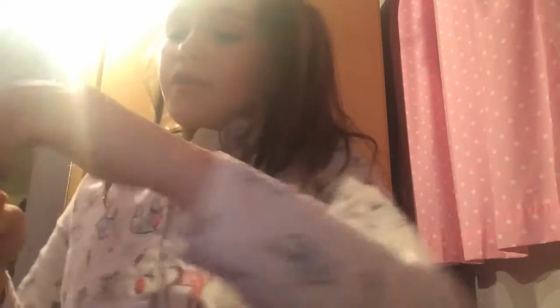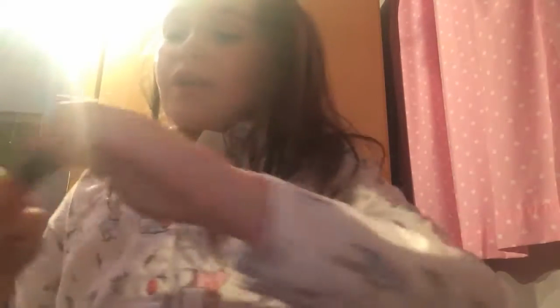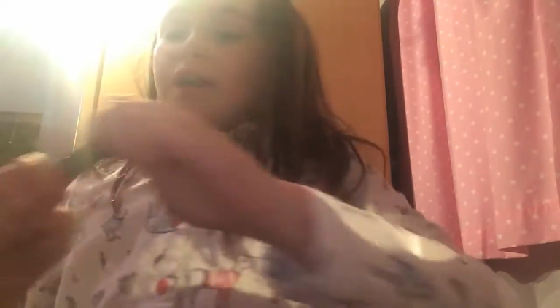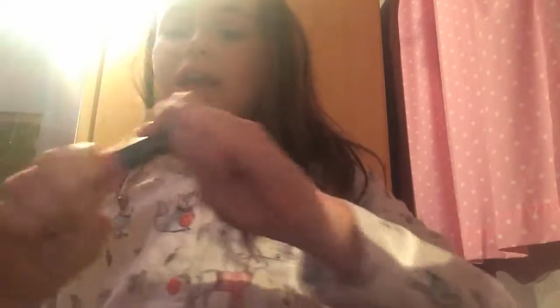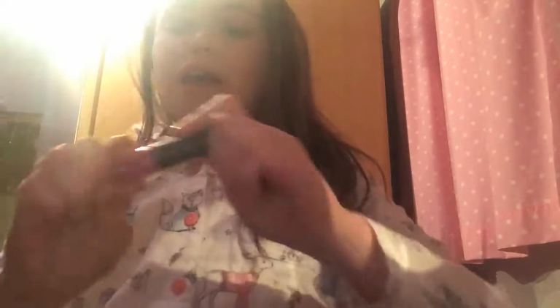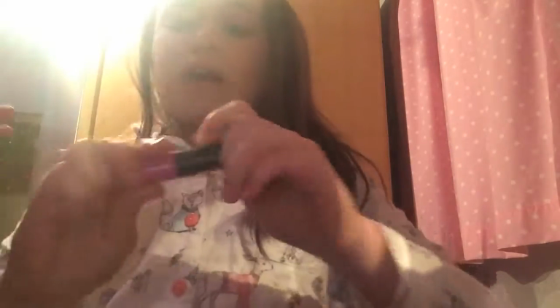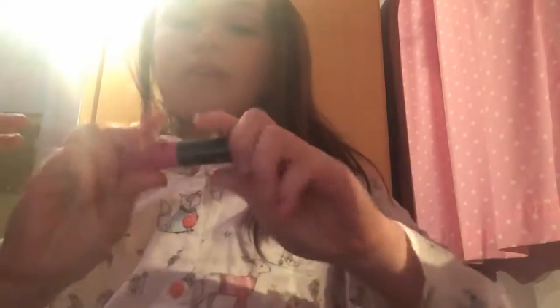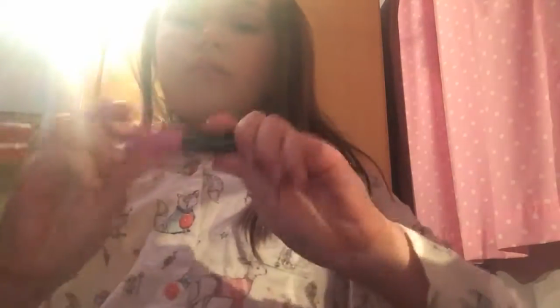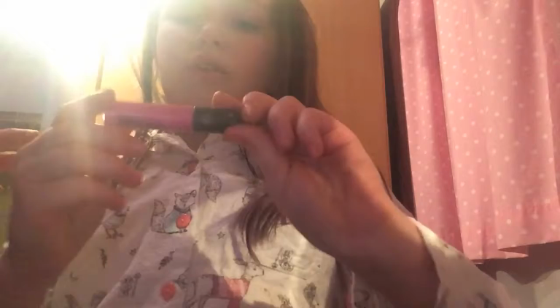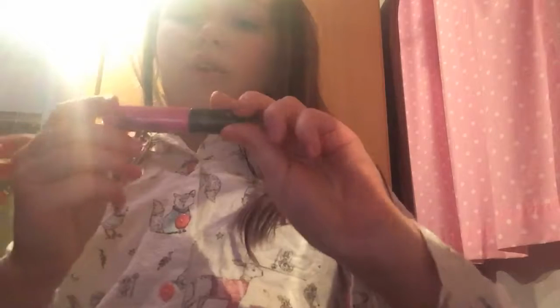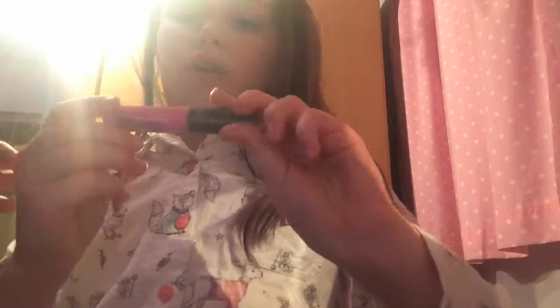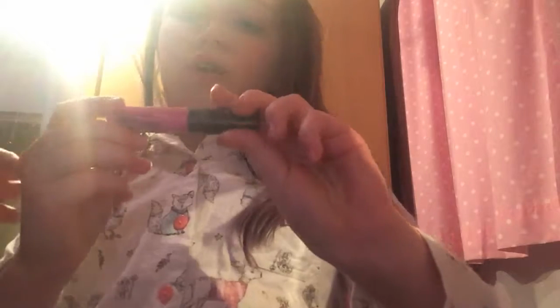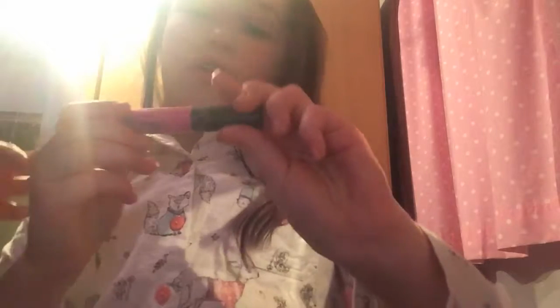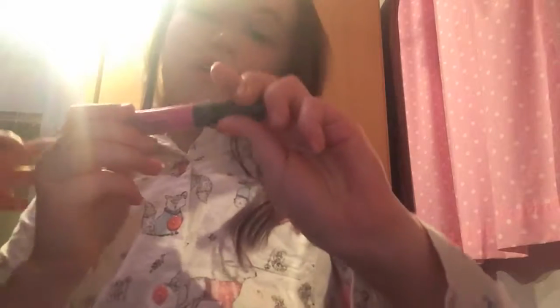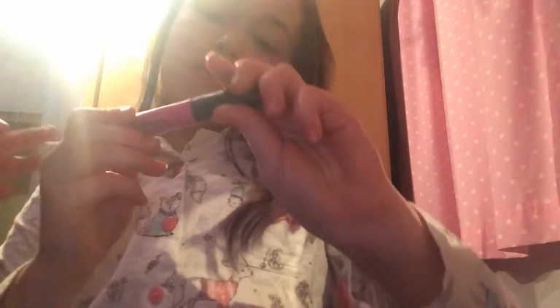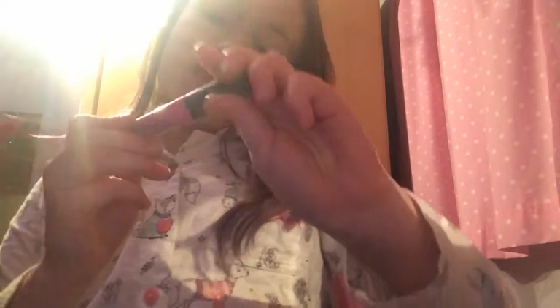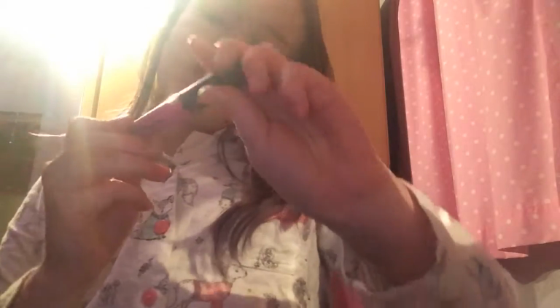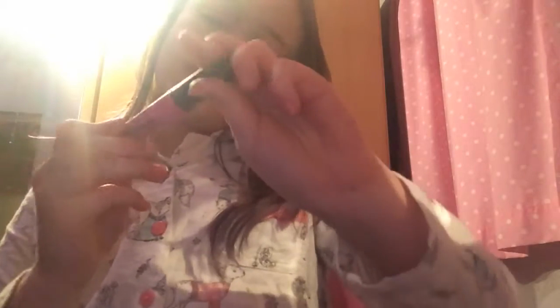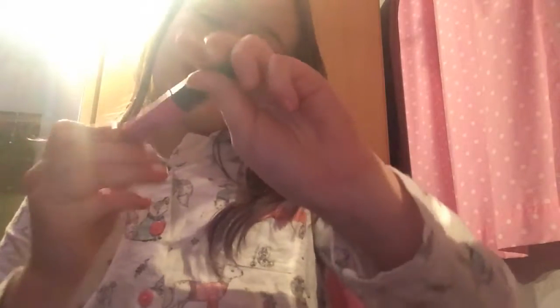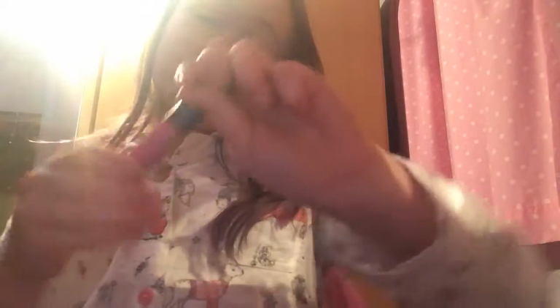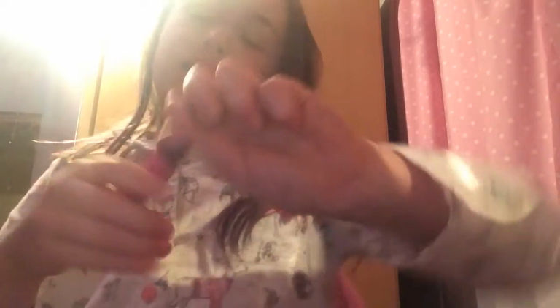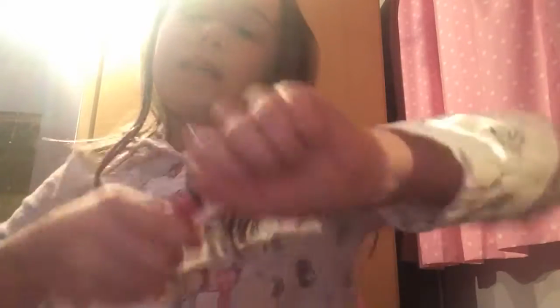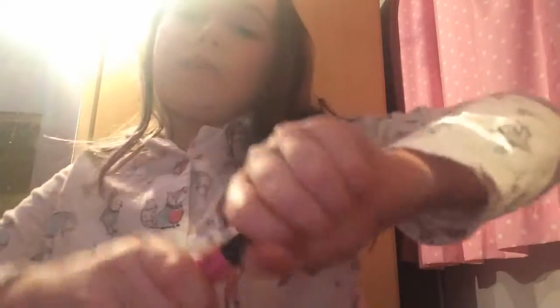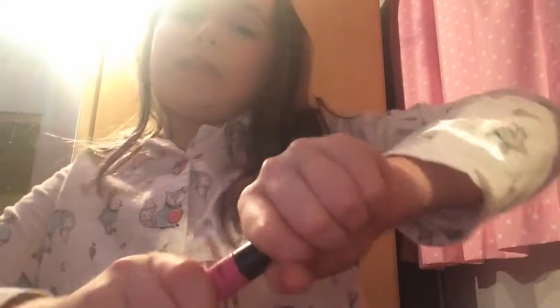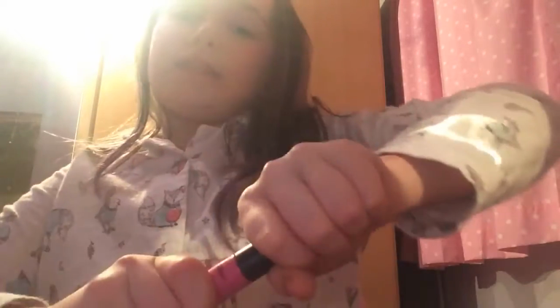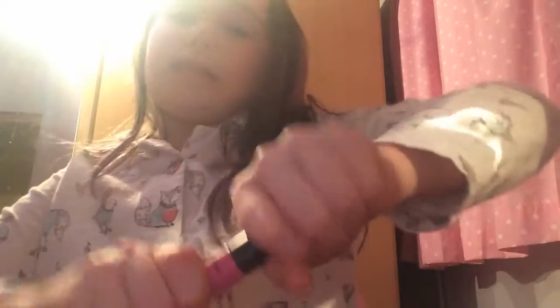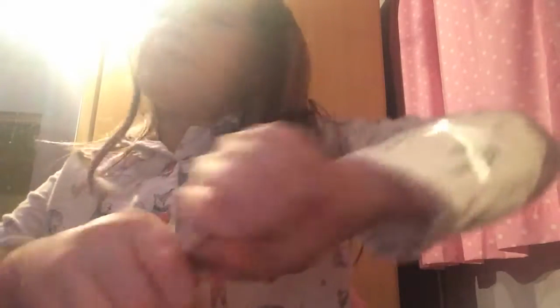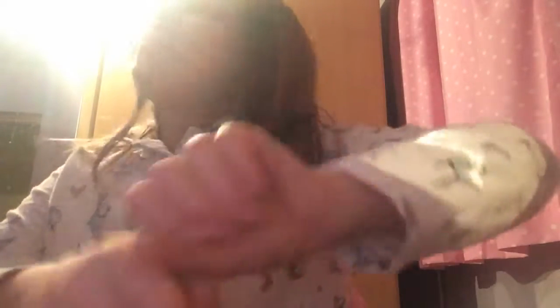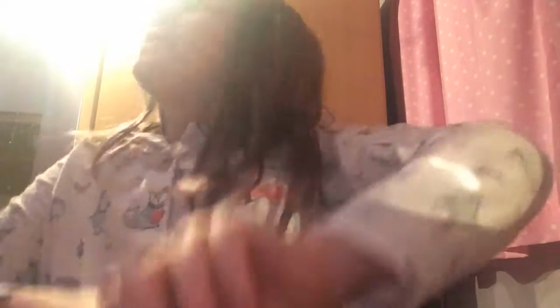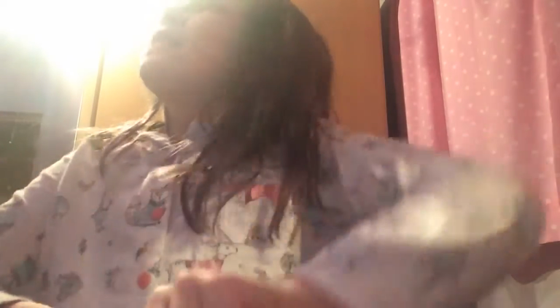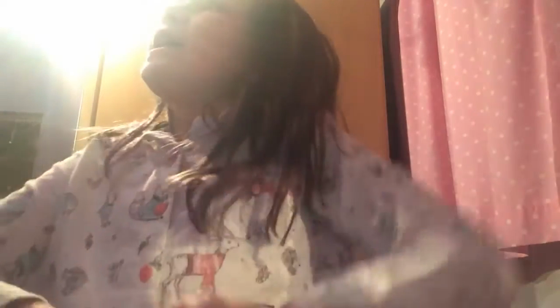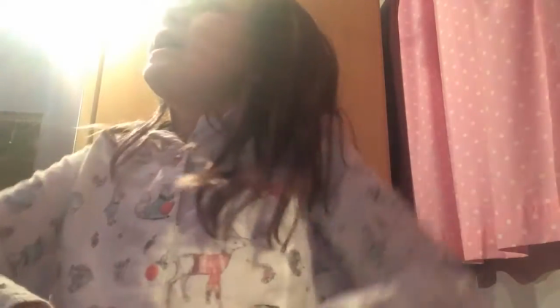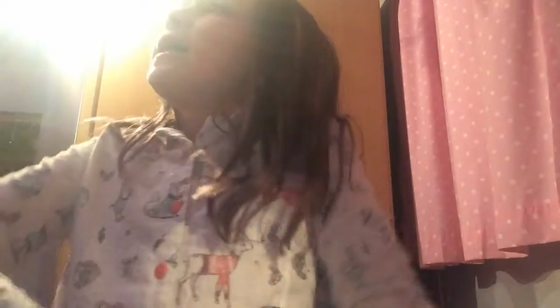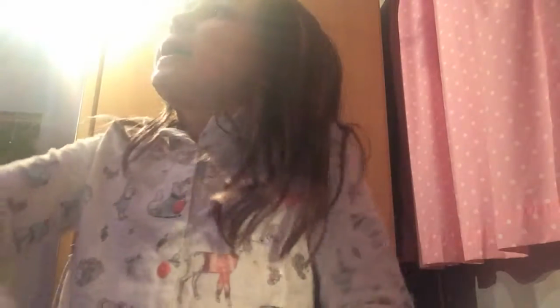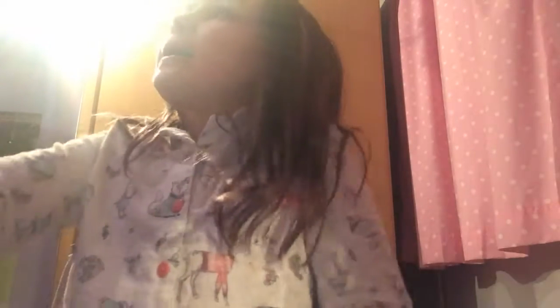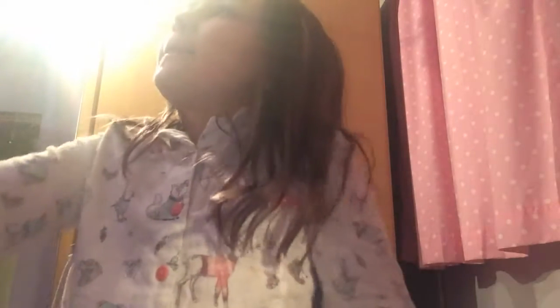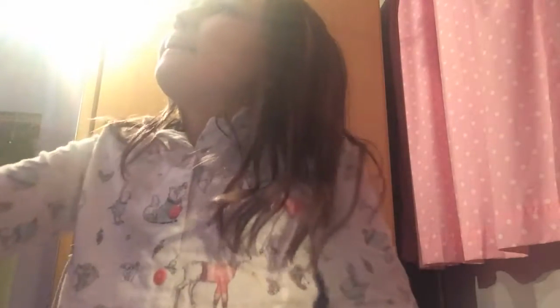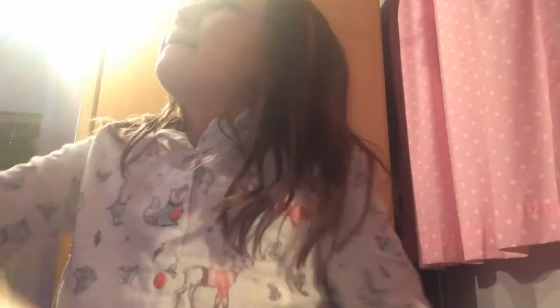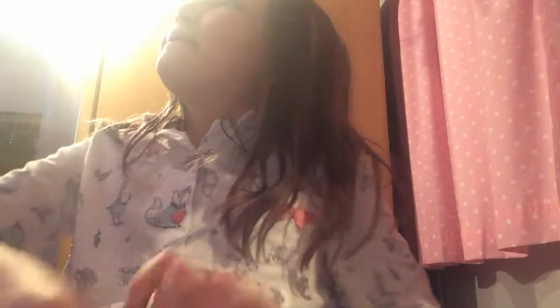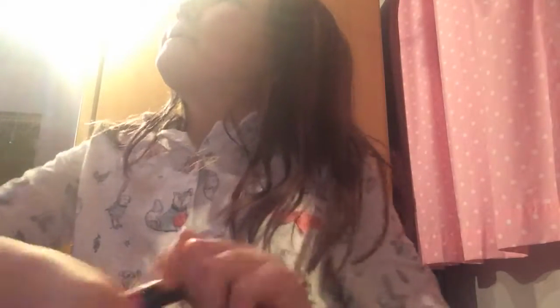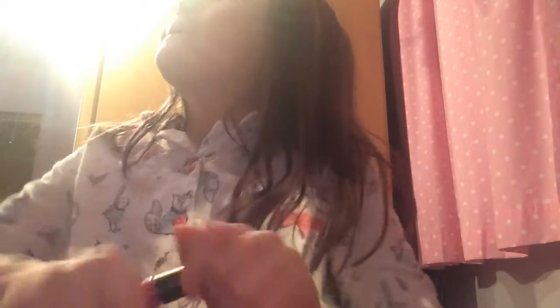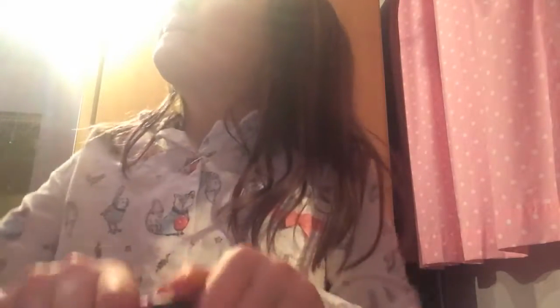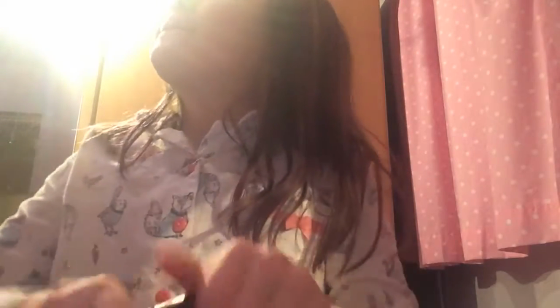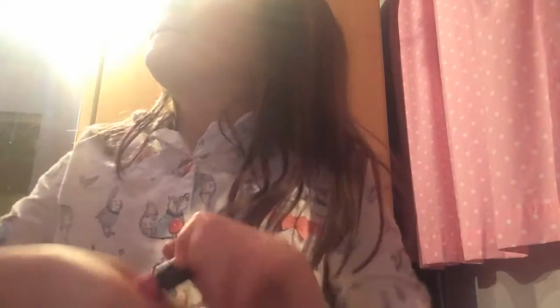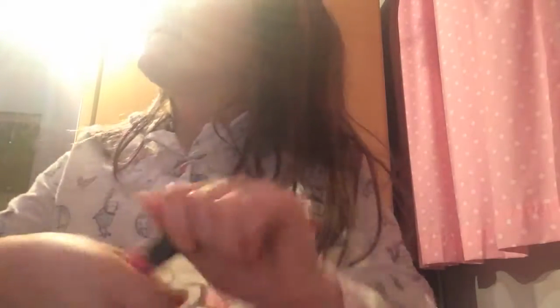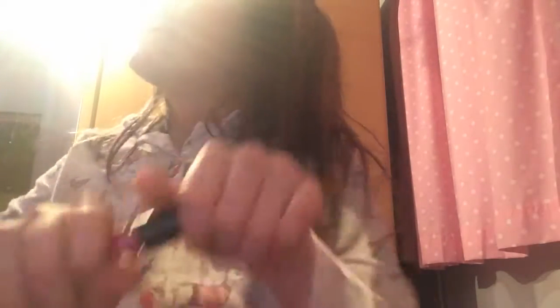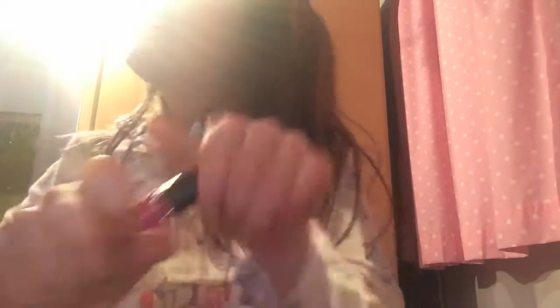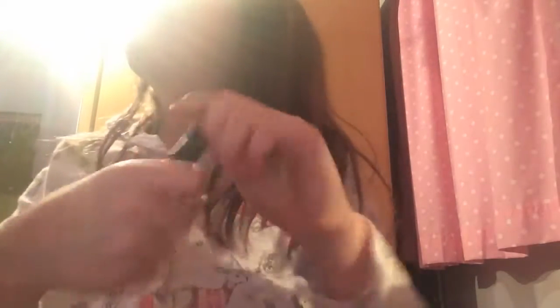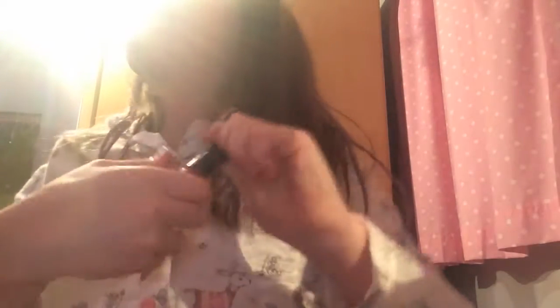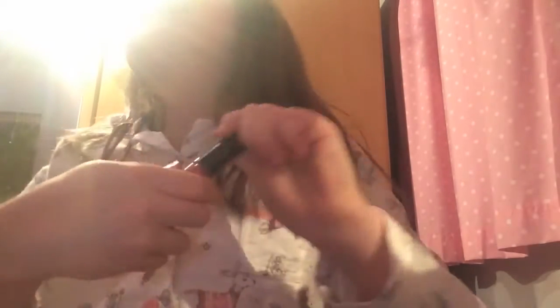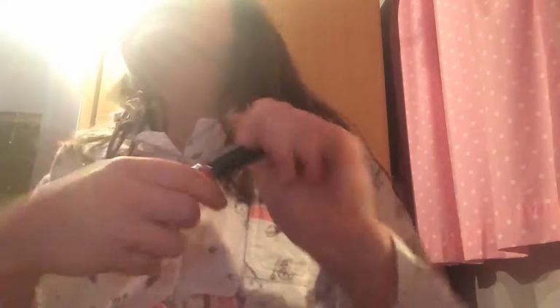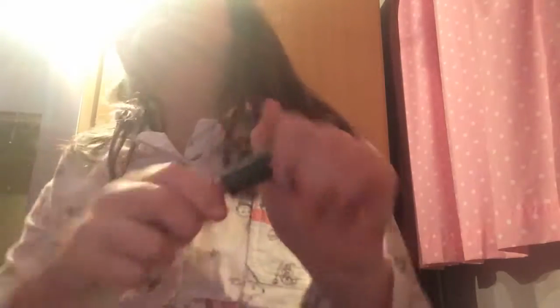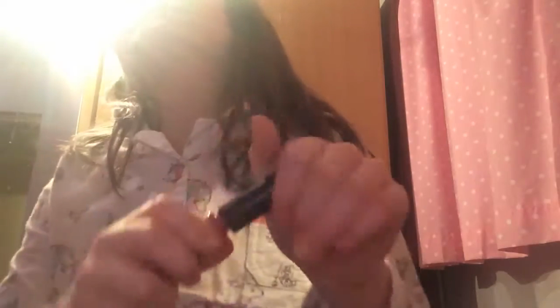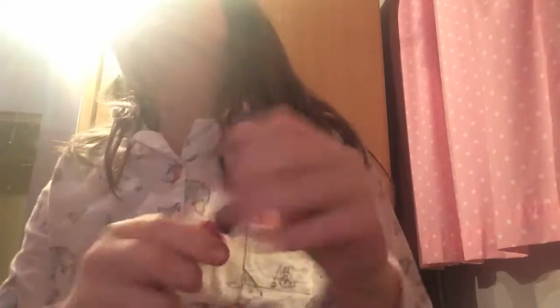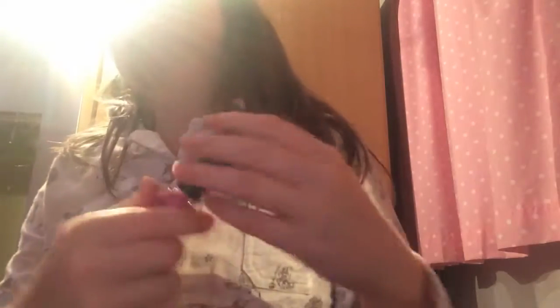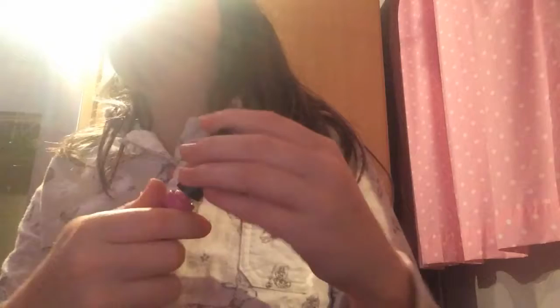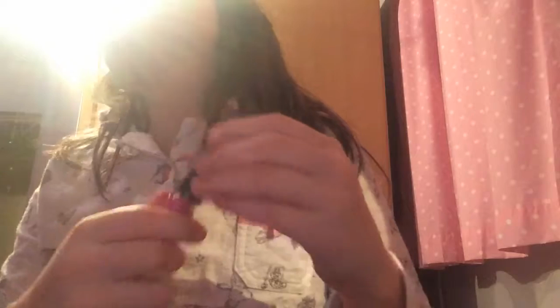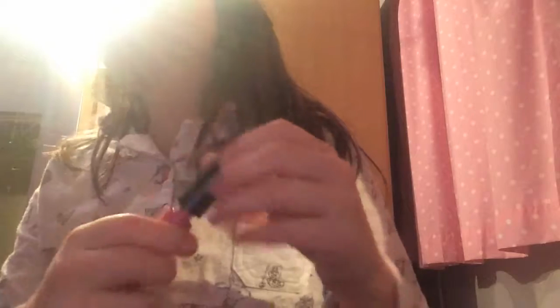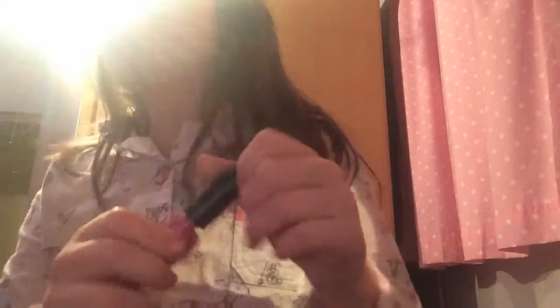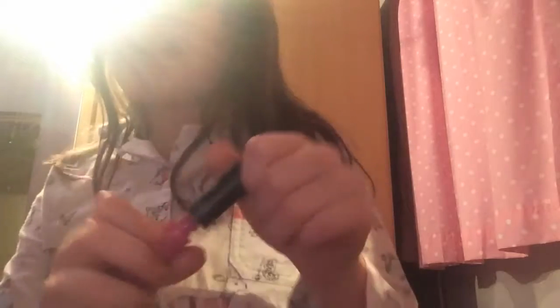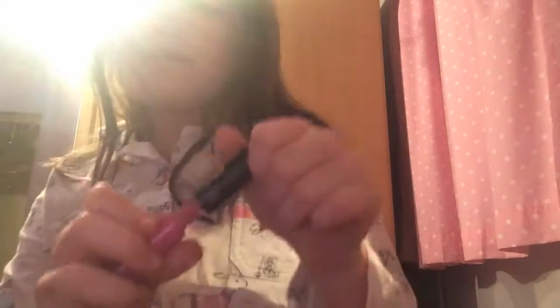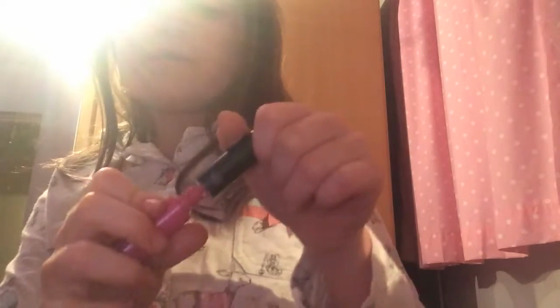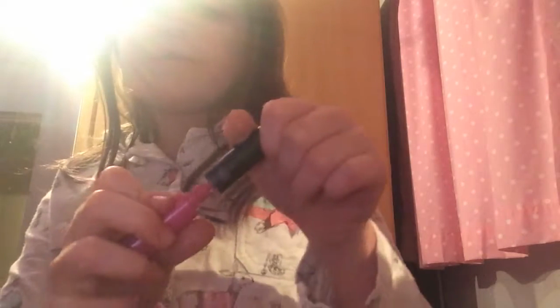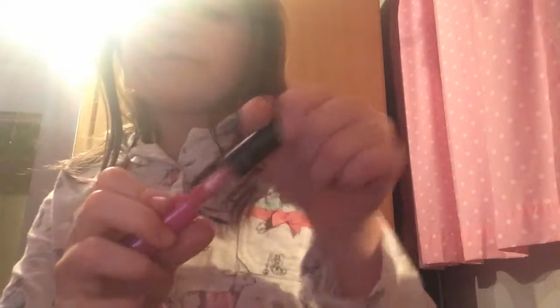Then I have this liquid lipstick. I know what I'm going to say about that.